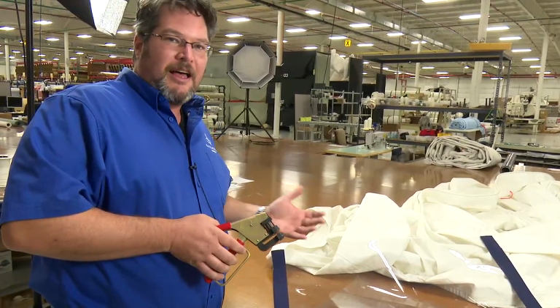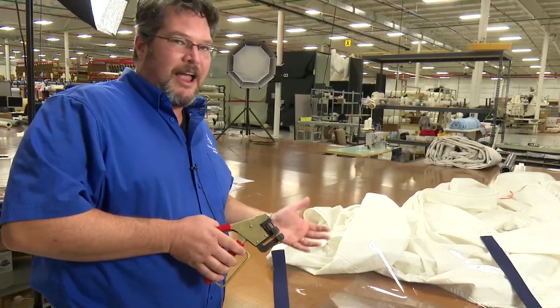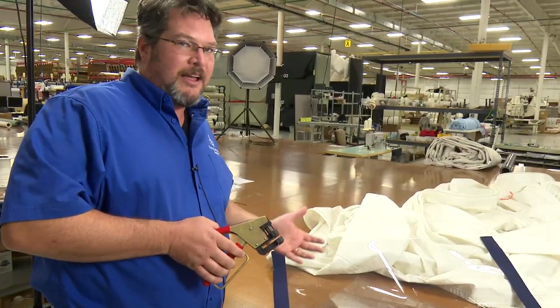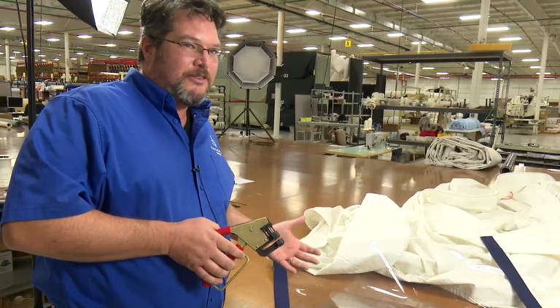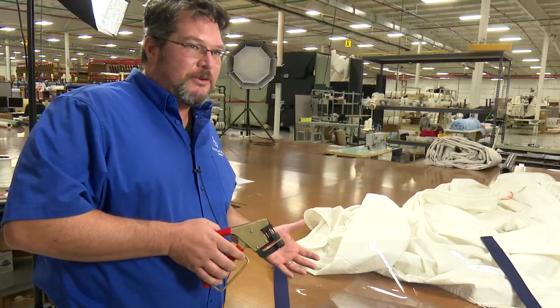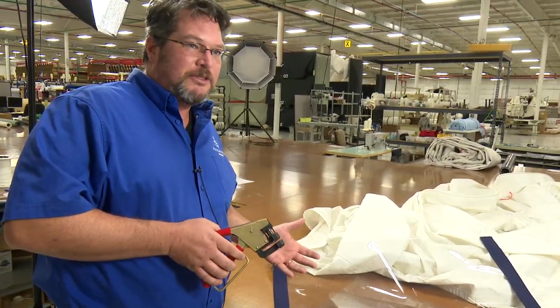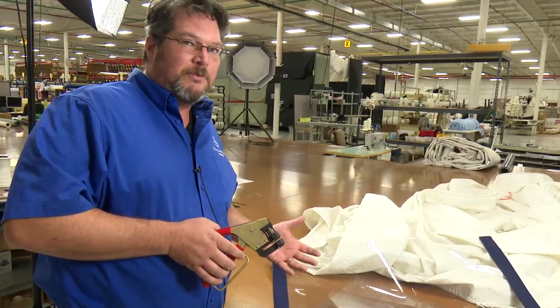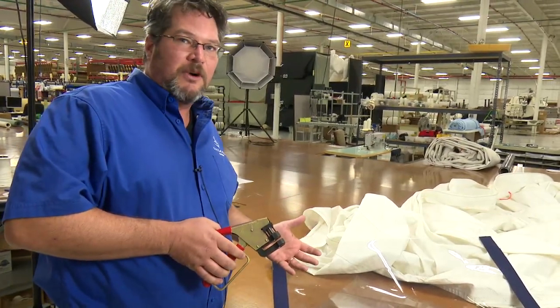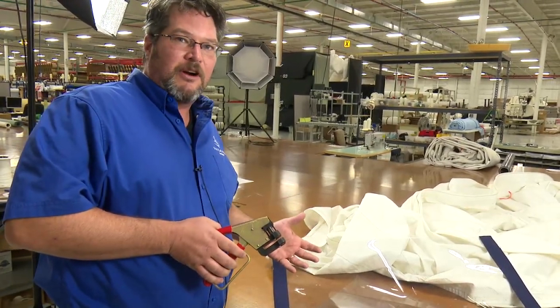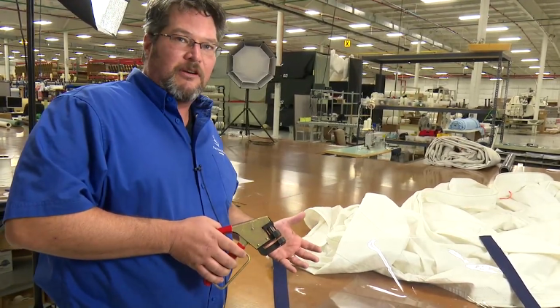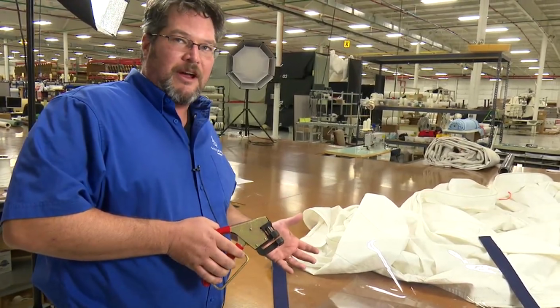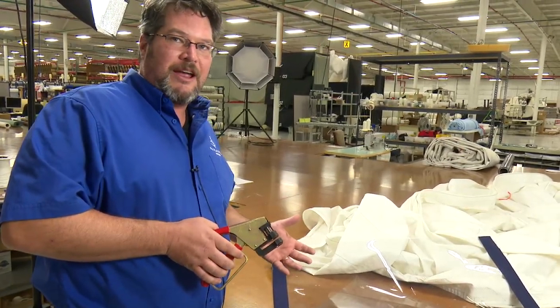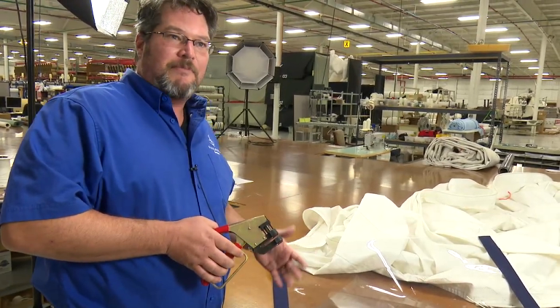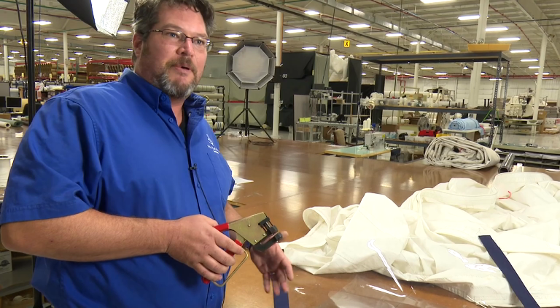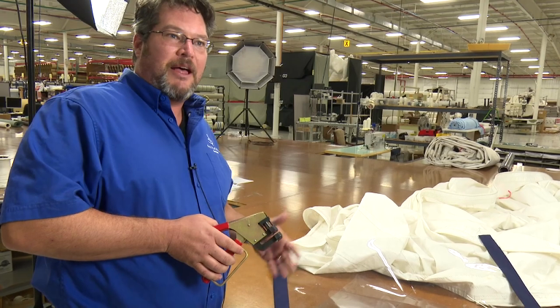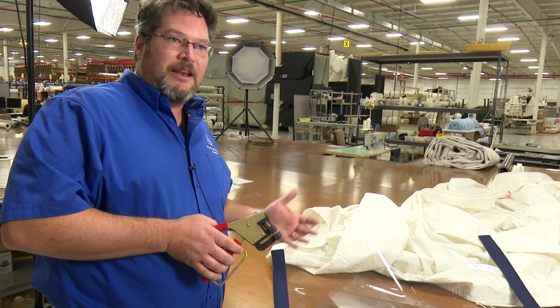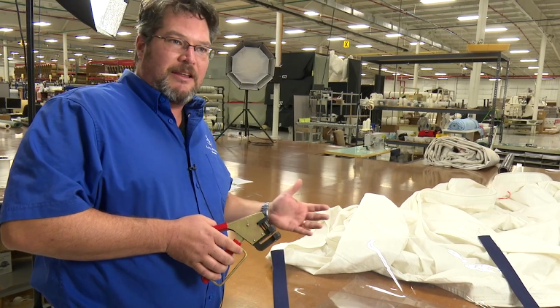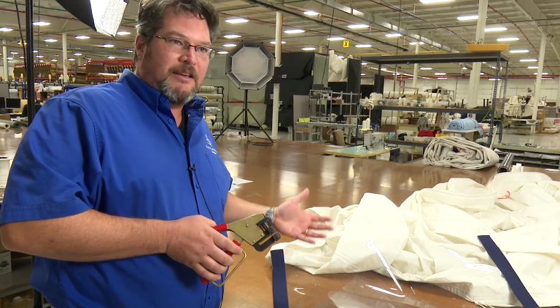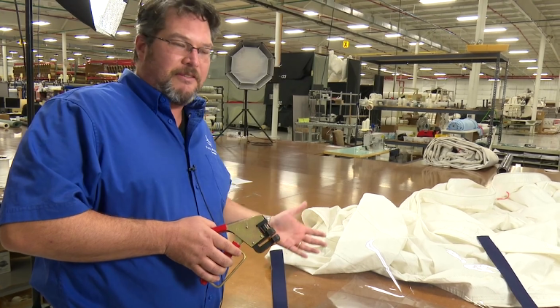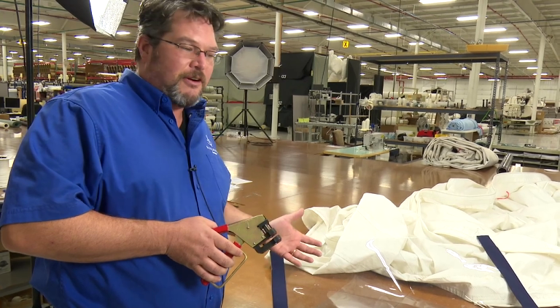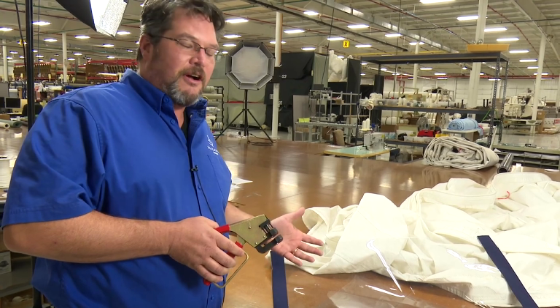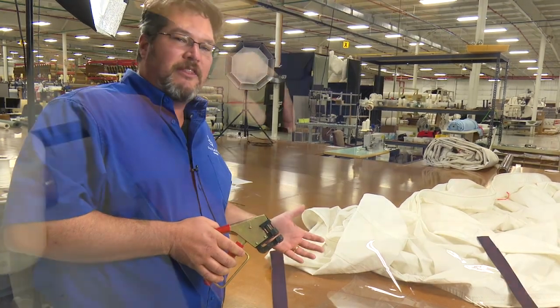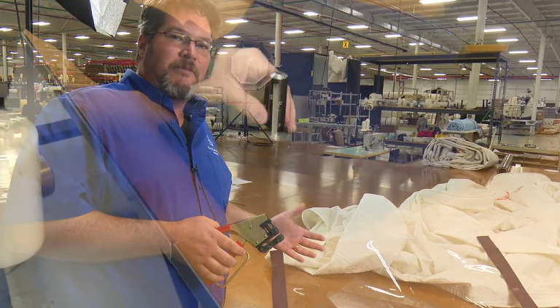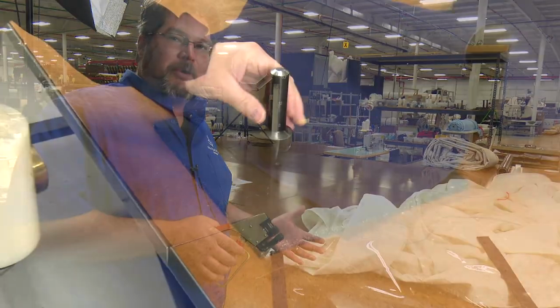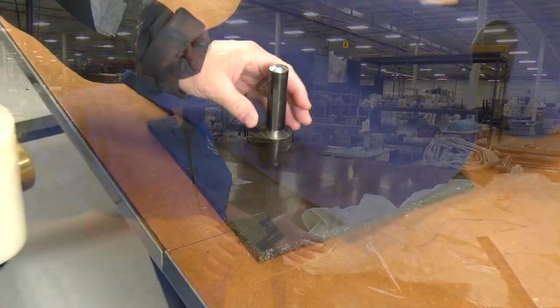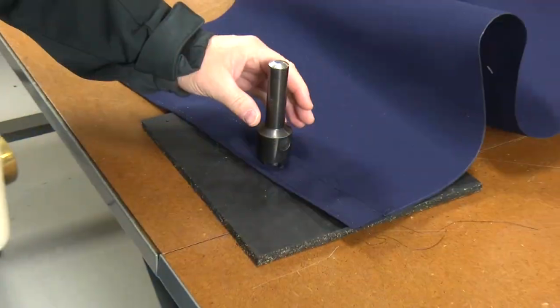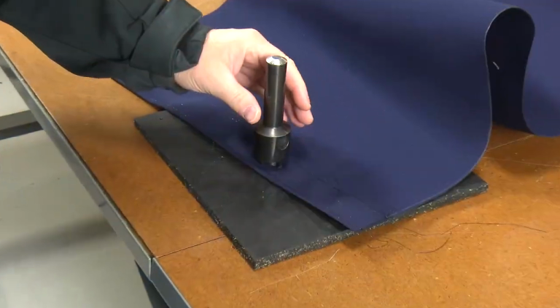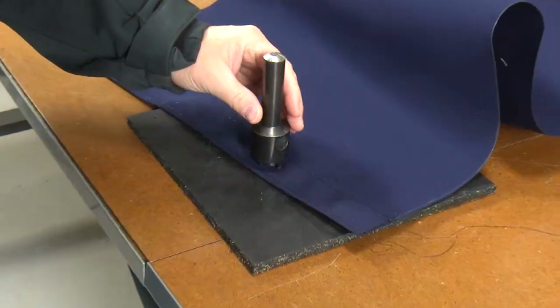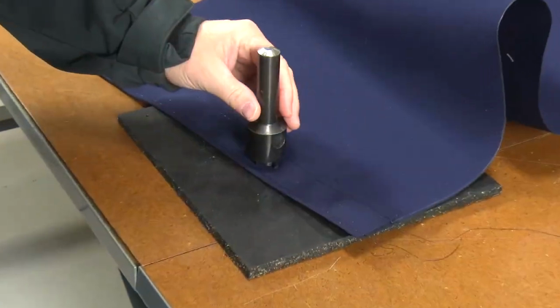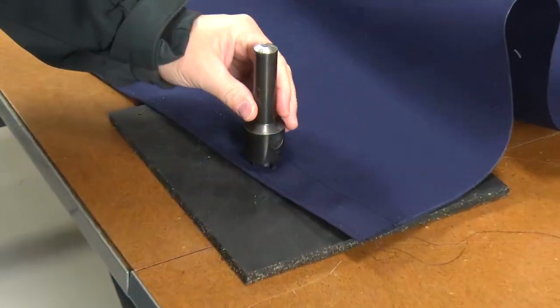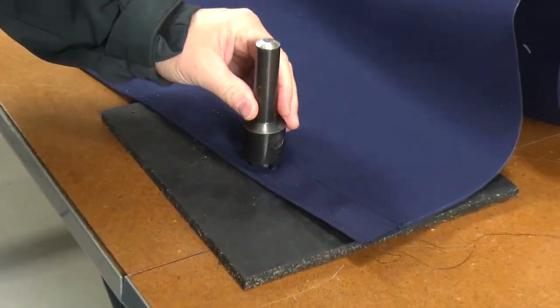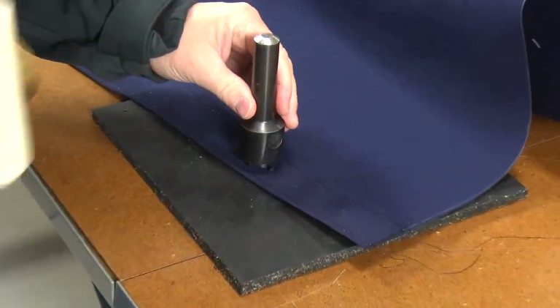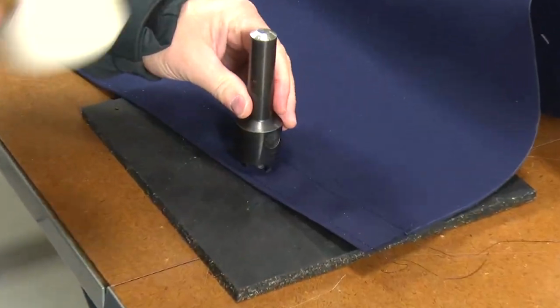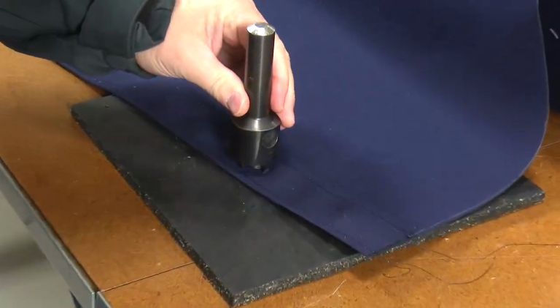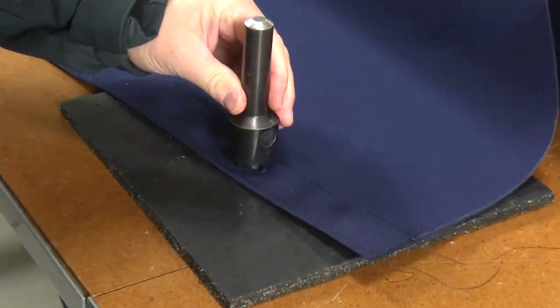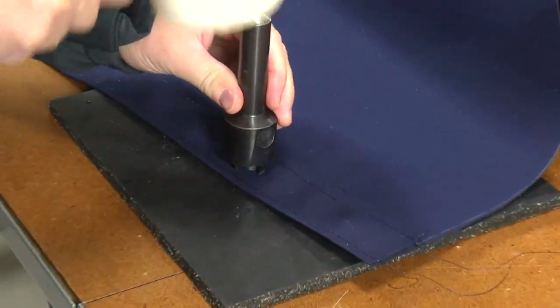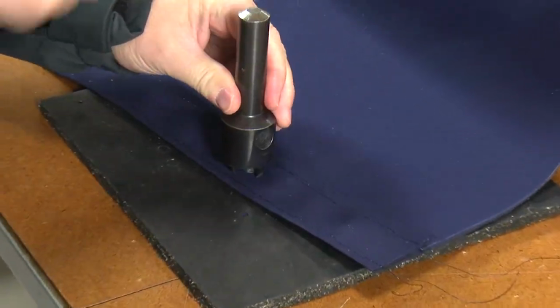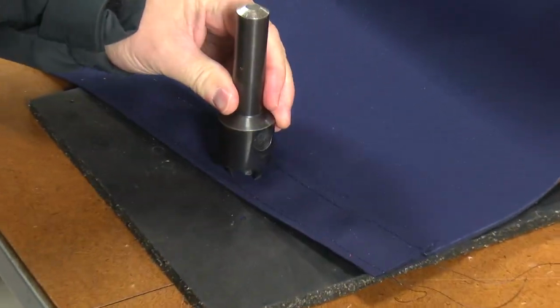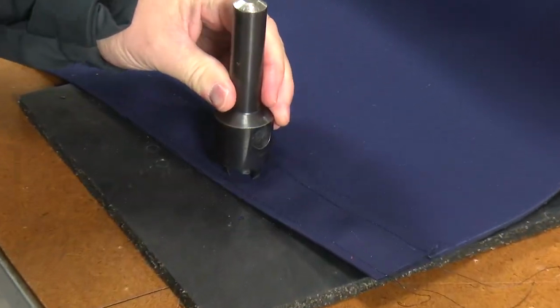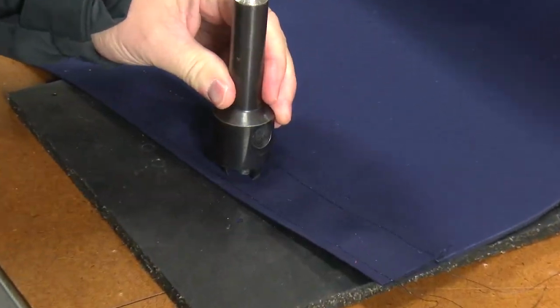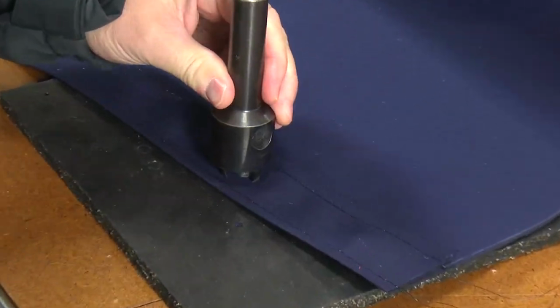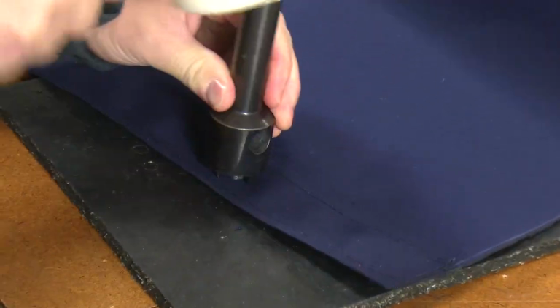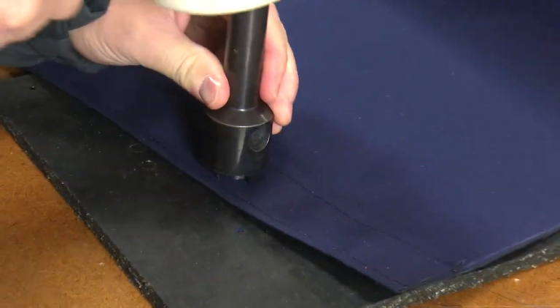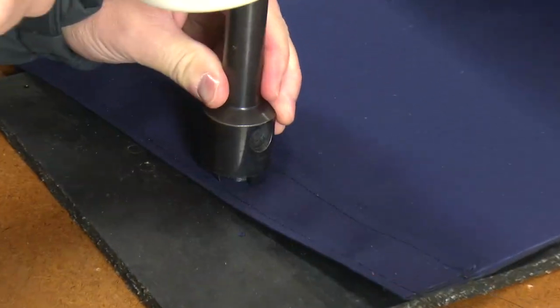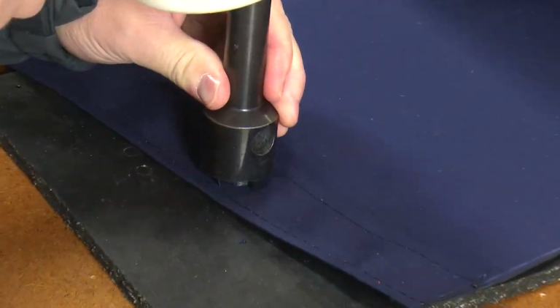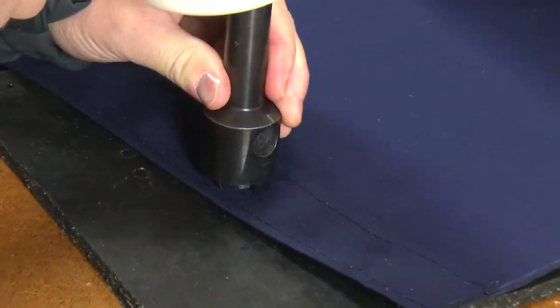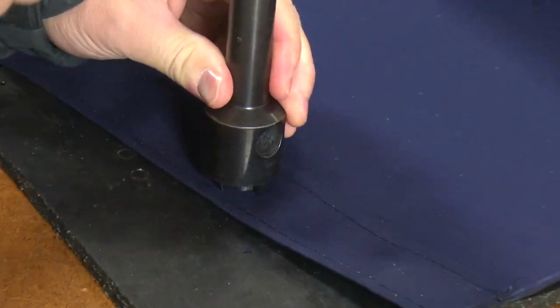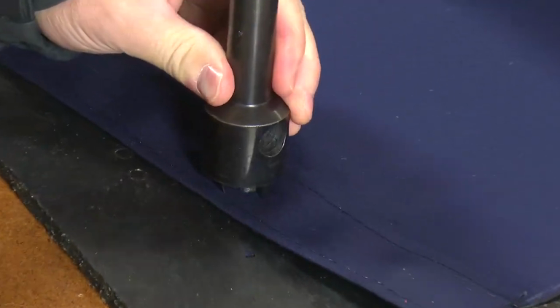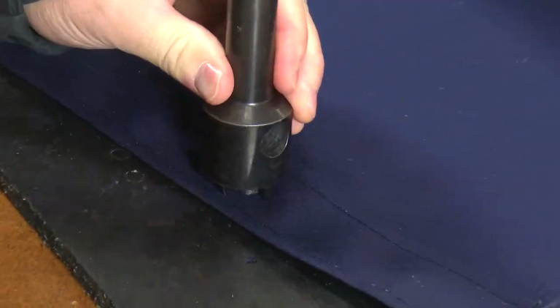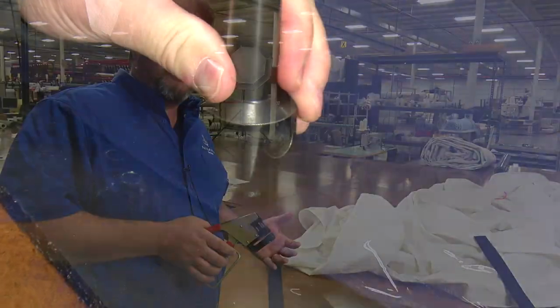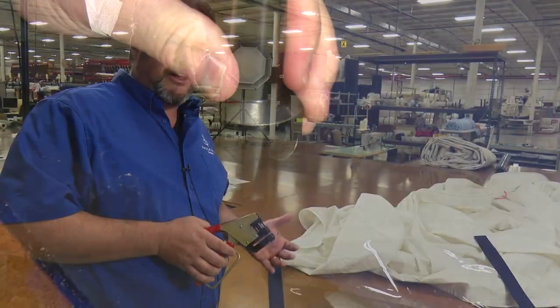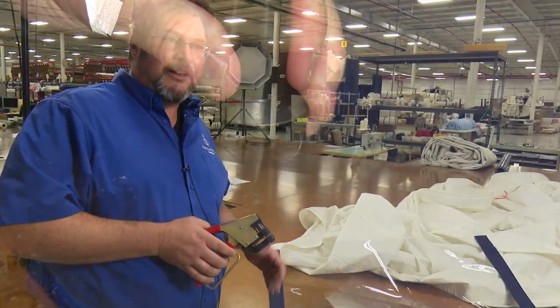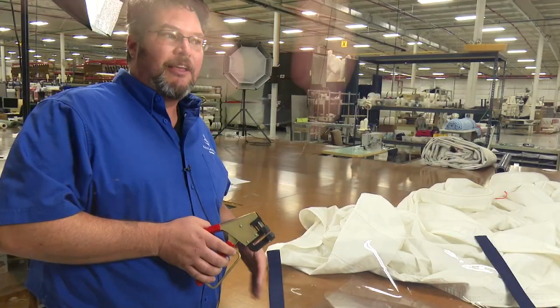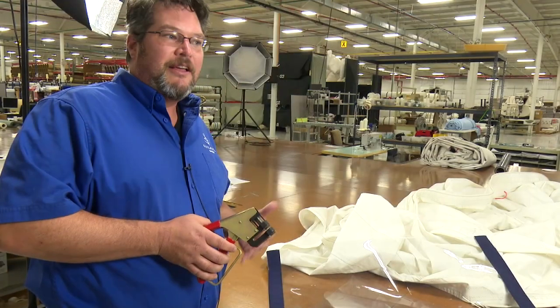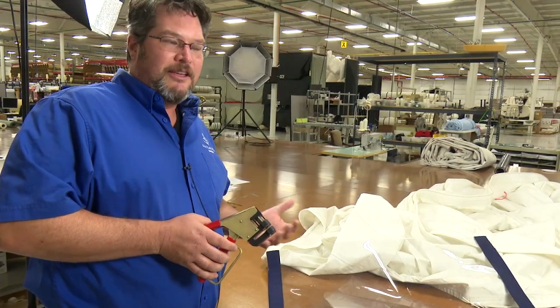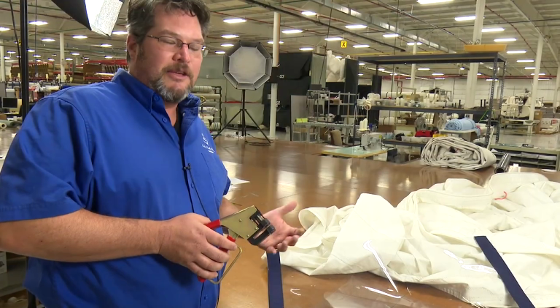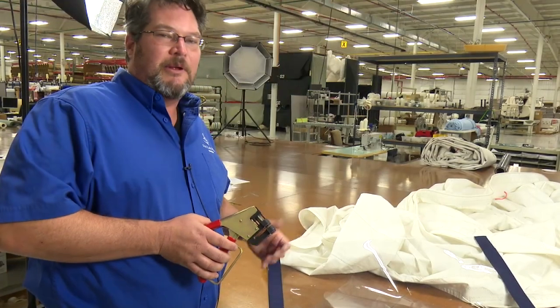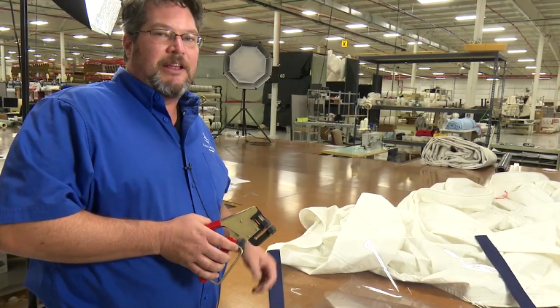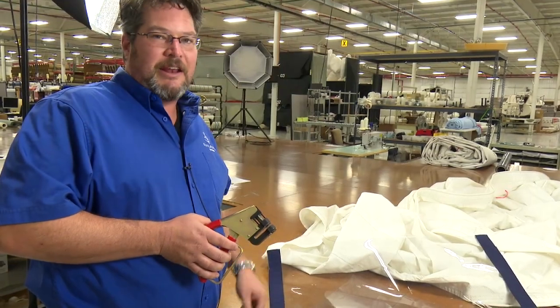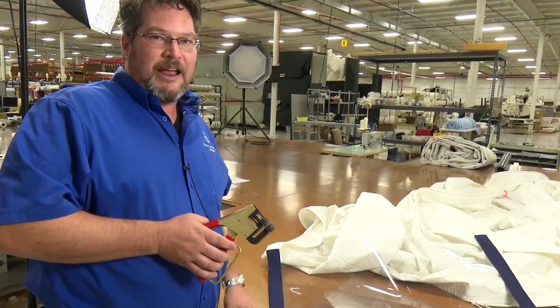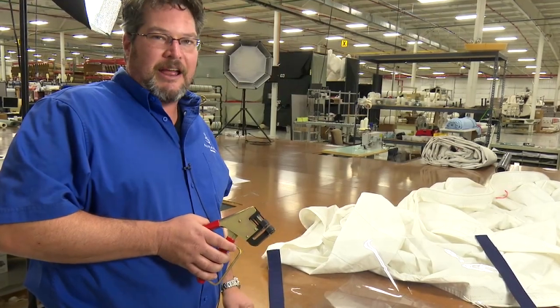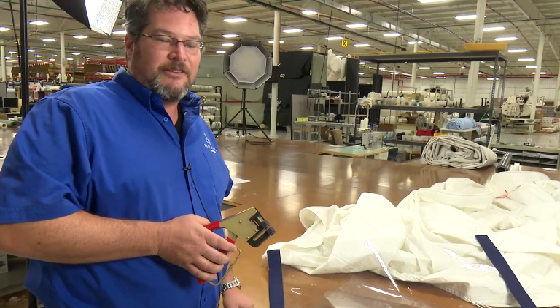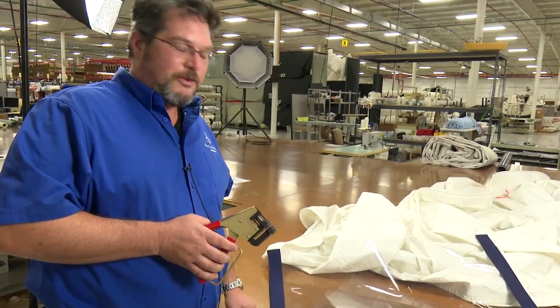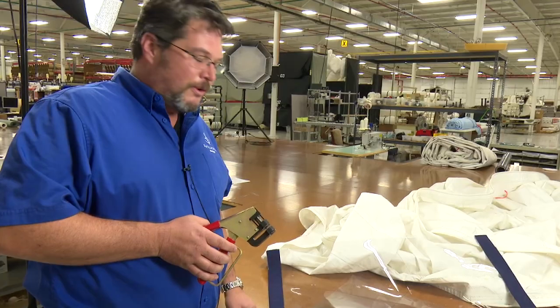Hand tools work great, but if you're on the boat and you don't have anything to pound on, you really need a hand tool like this lever punch.